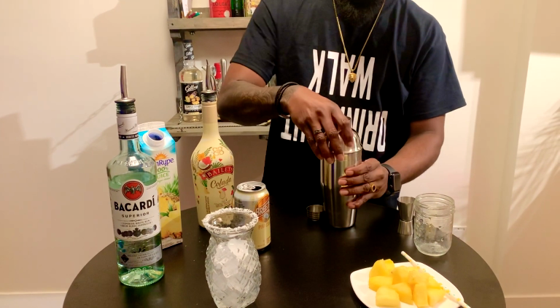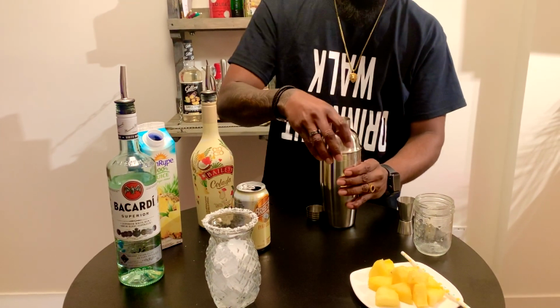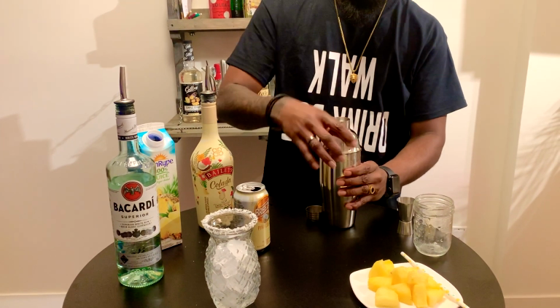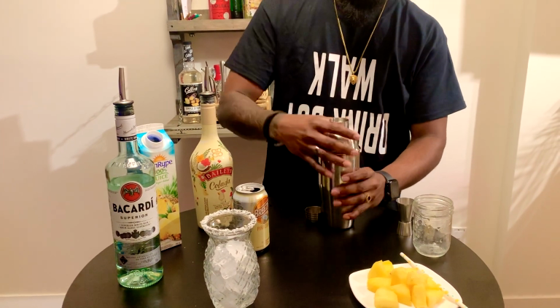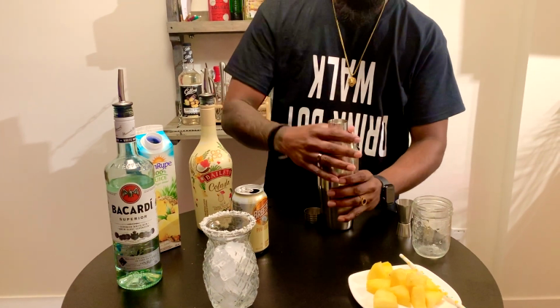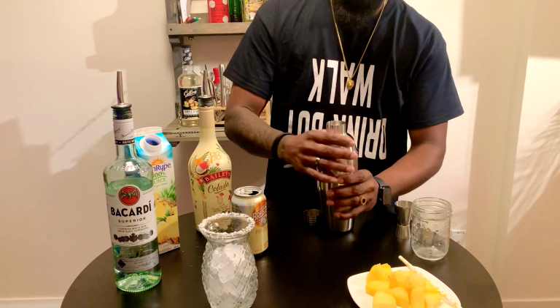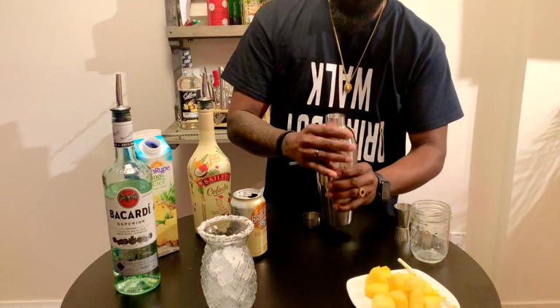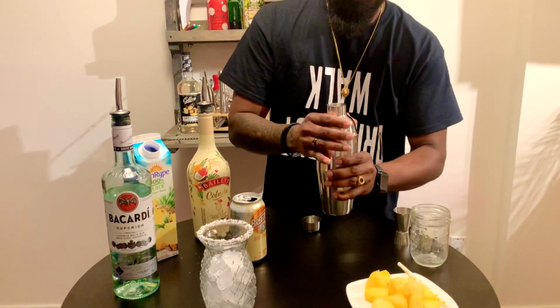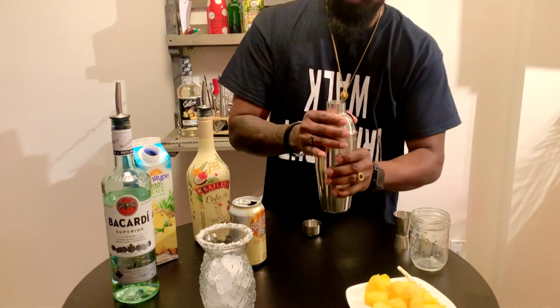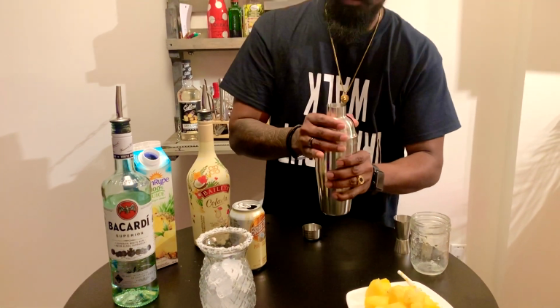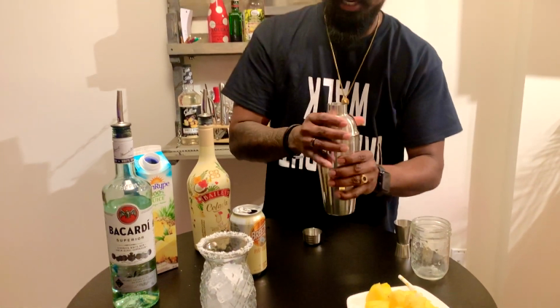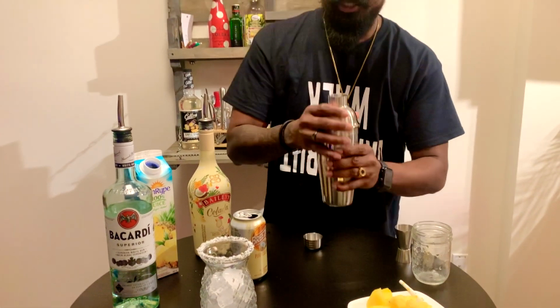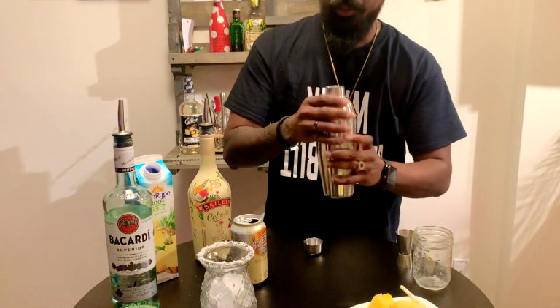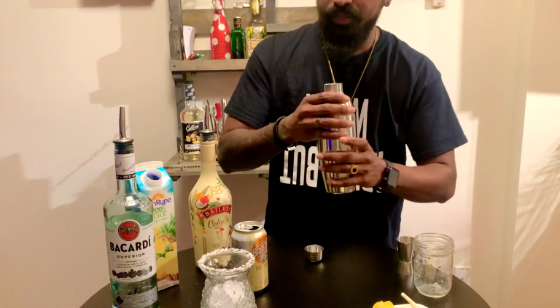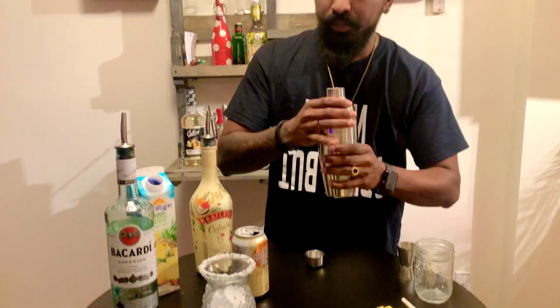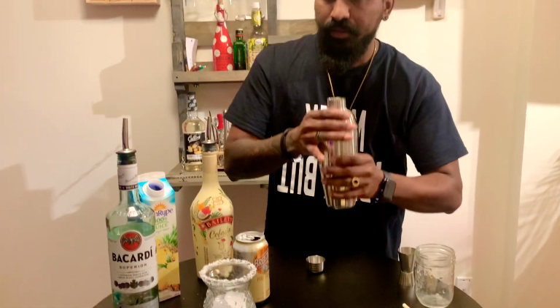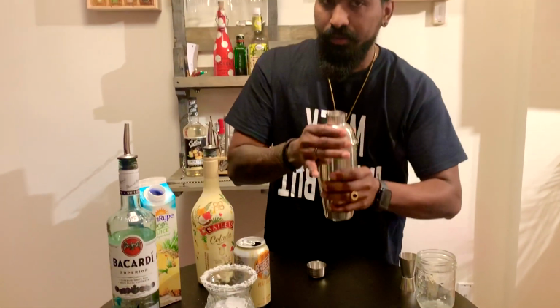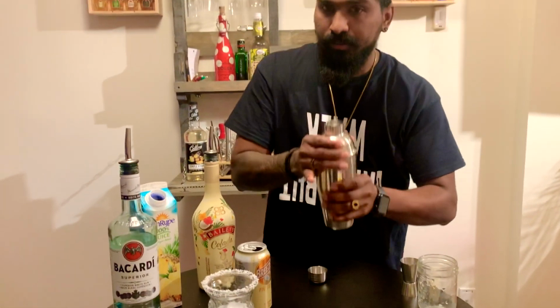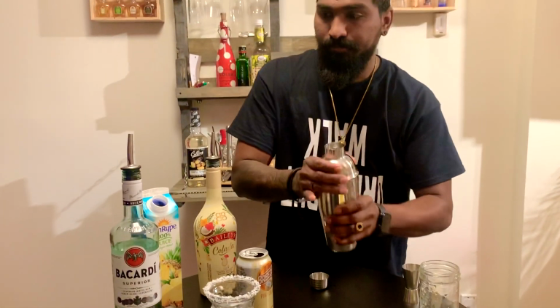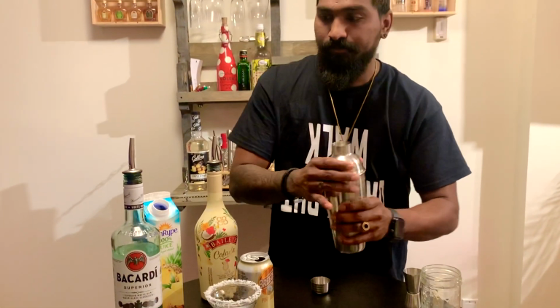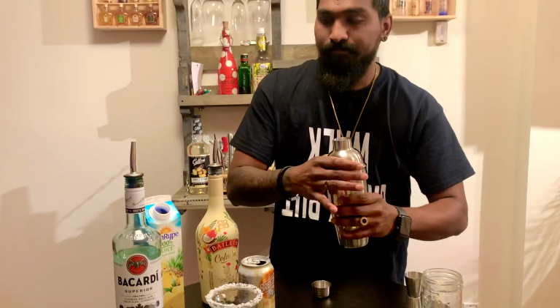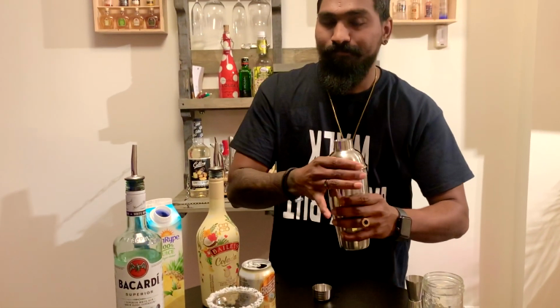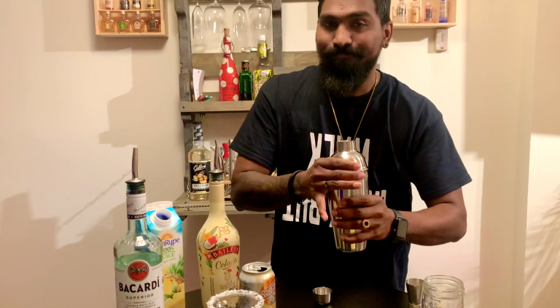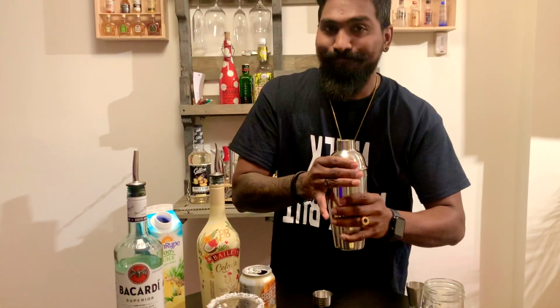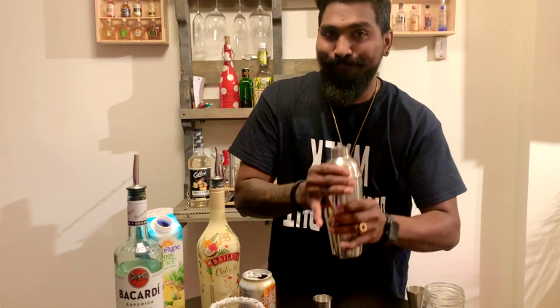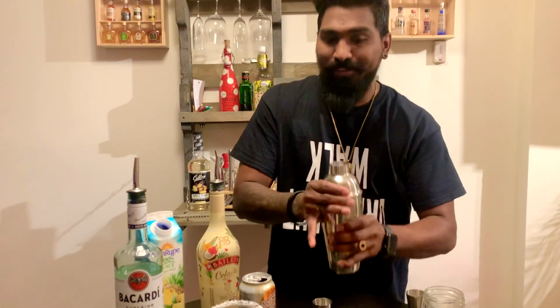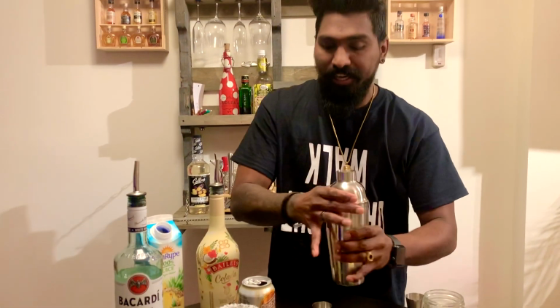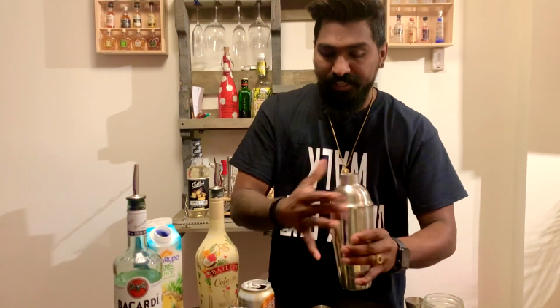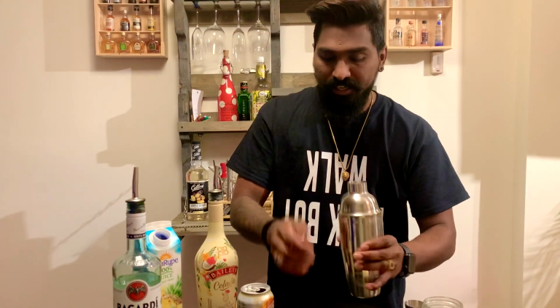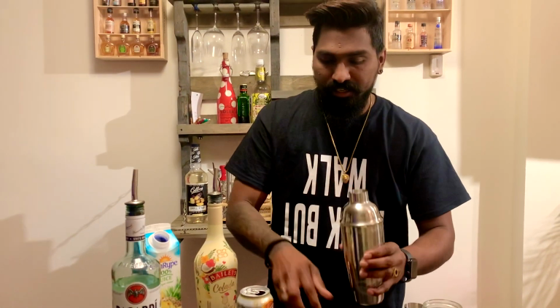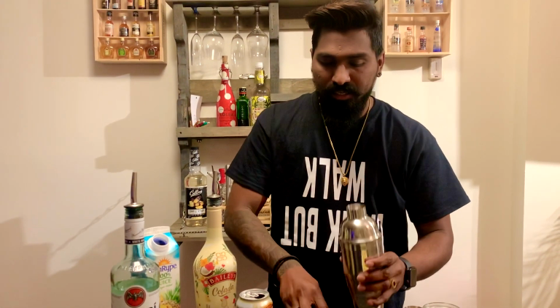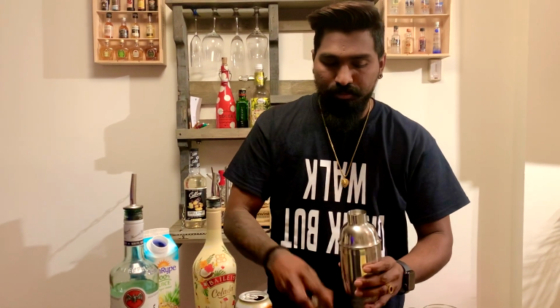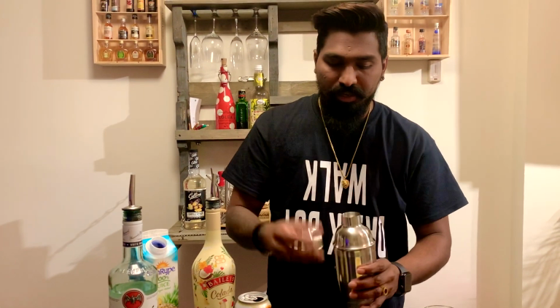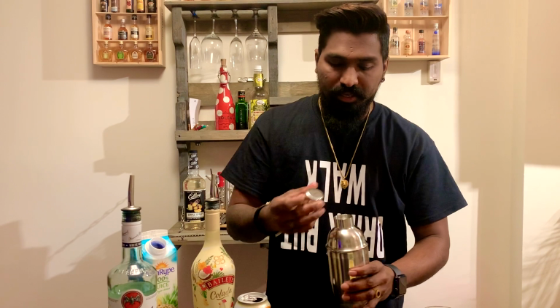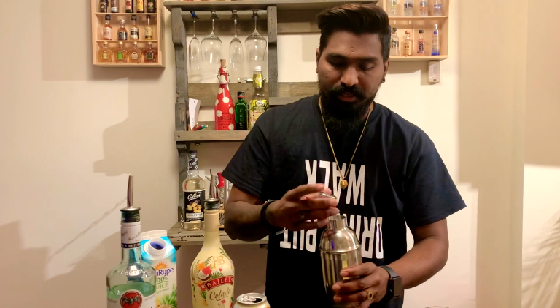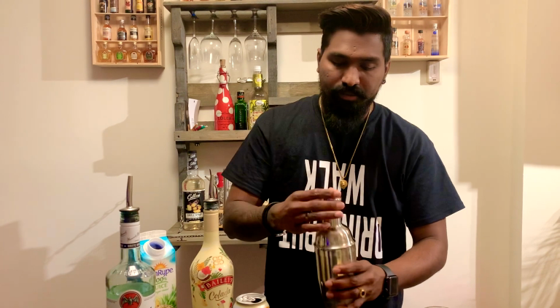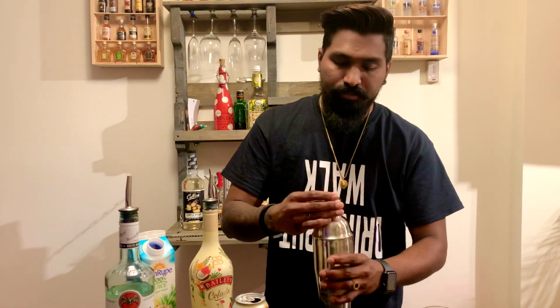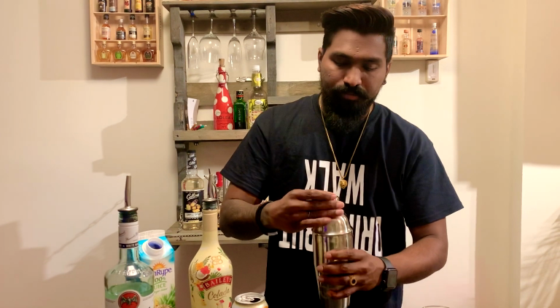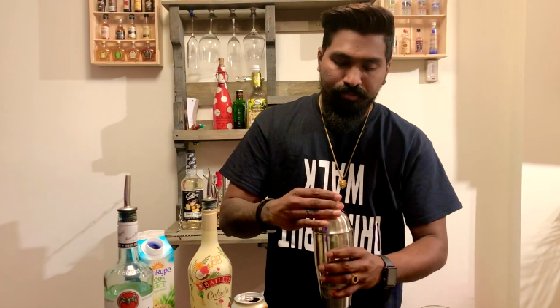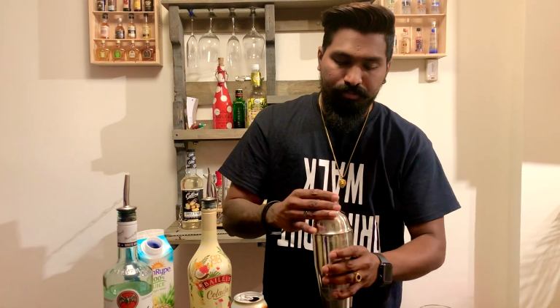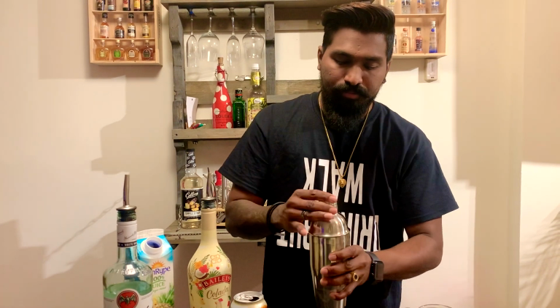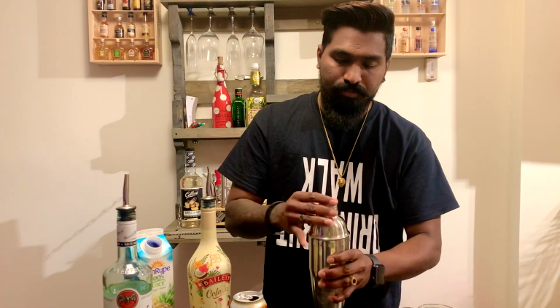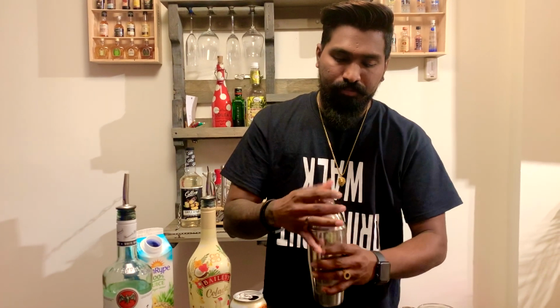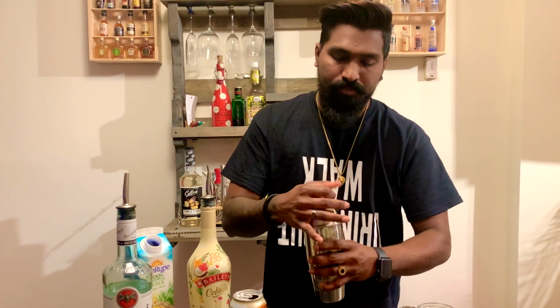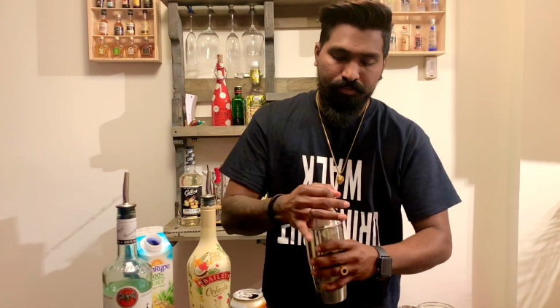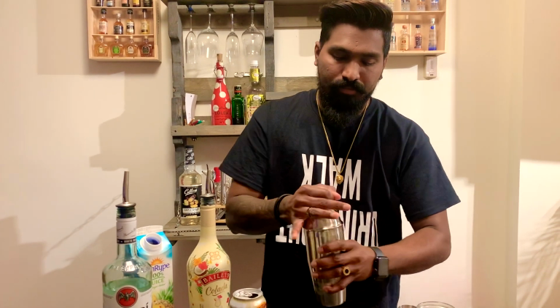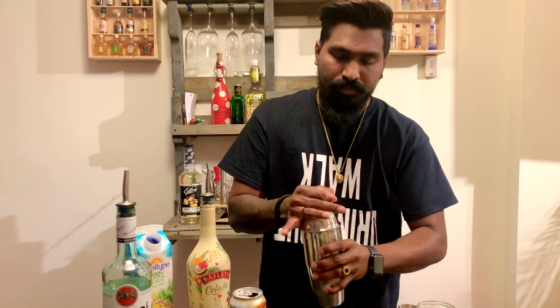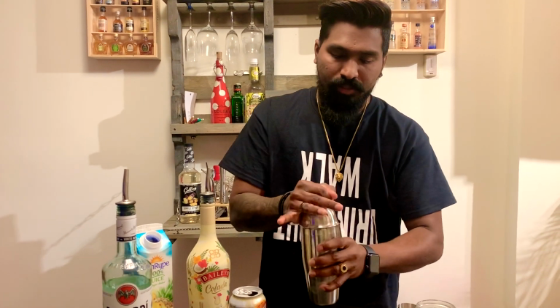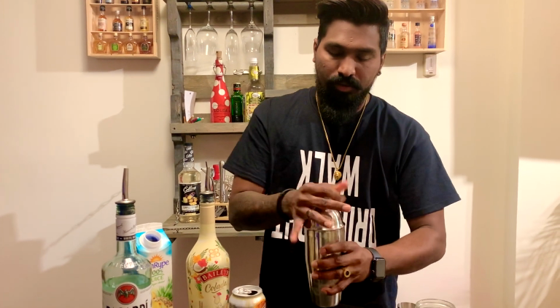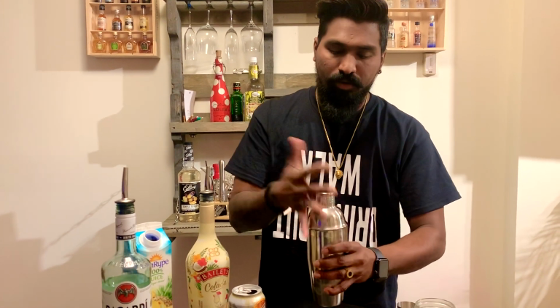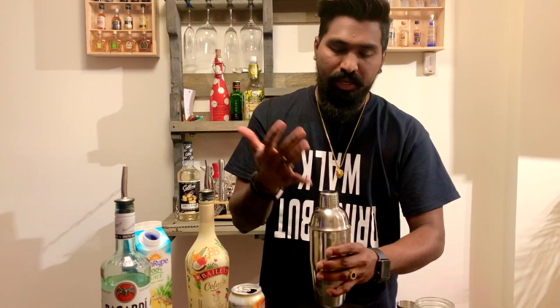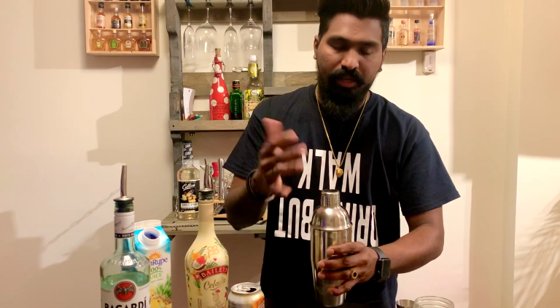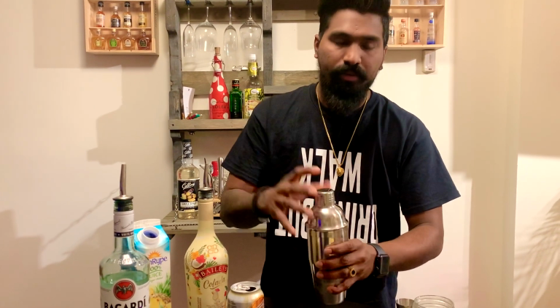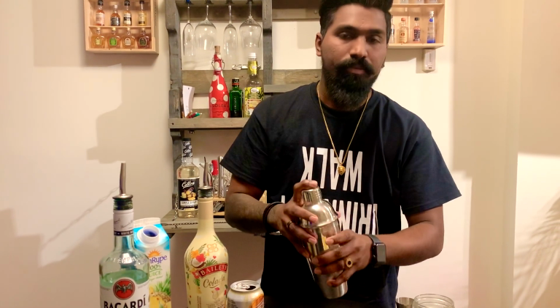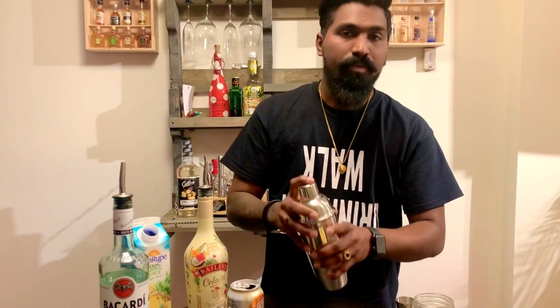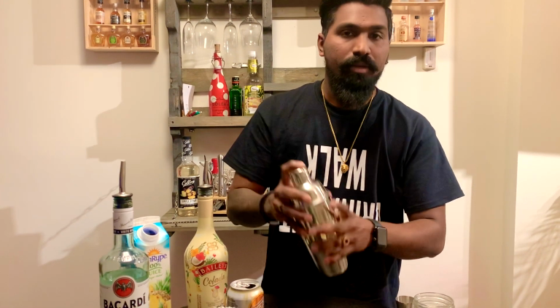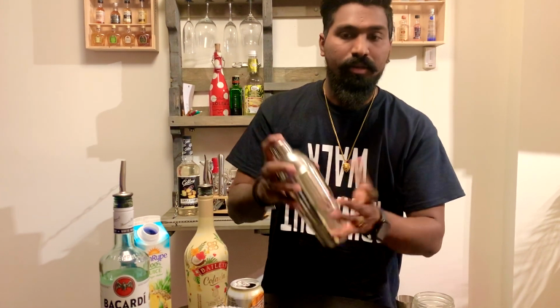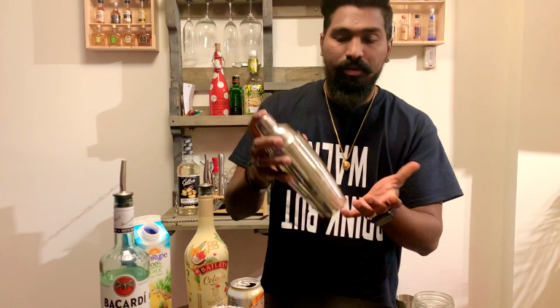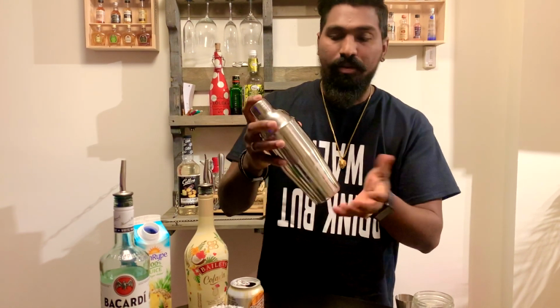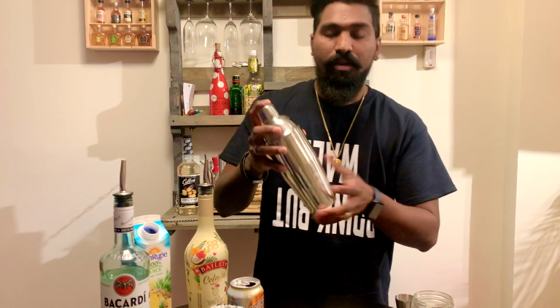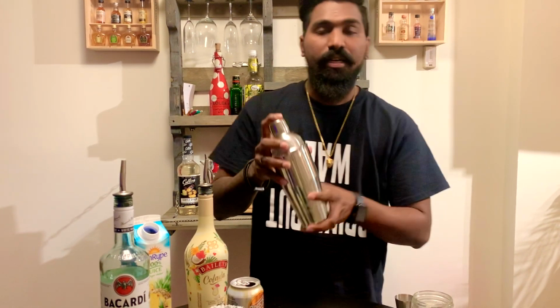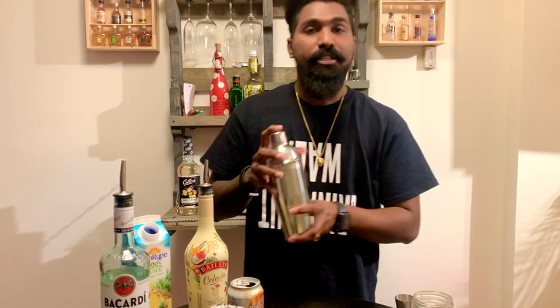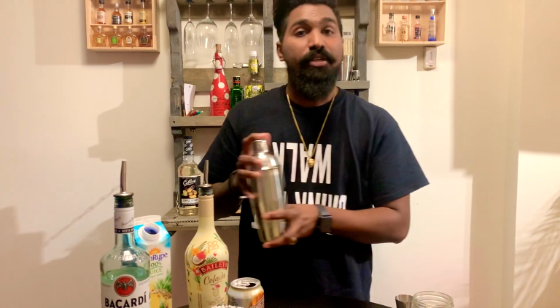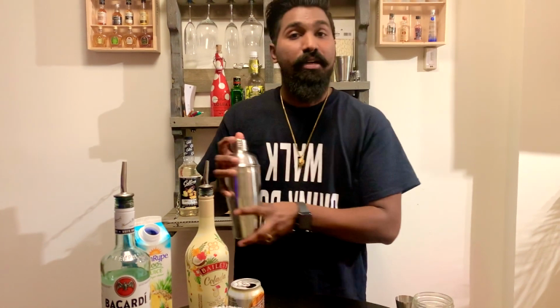Make sure it's tight. Okay, let's start.